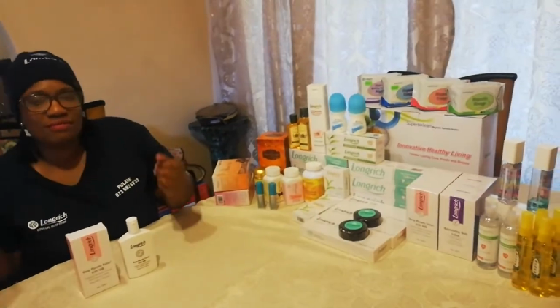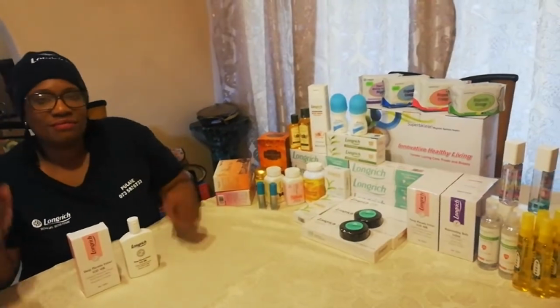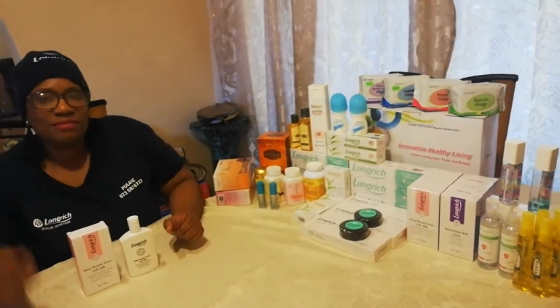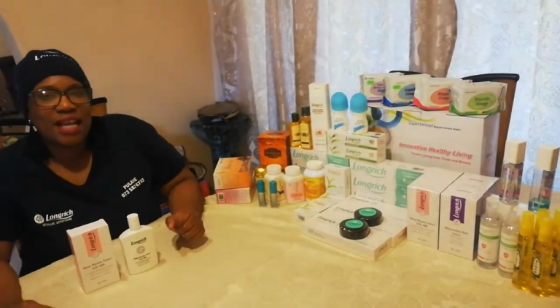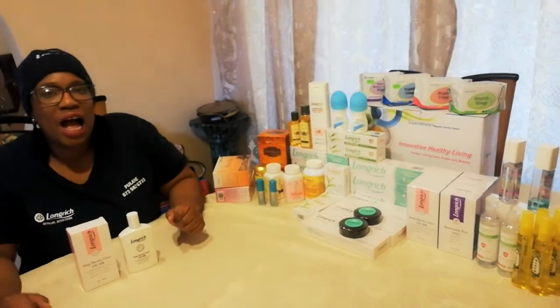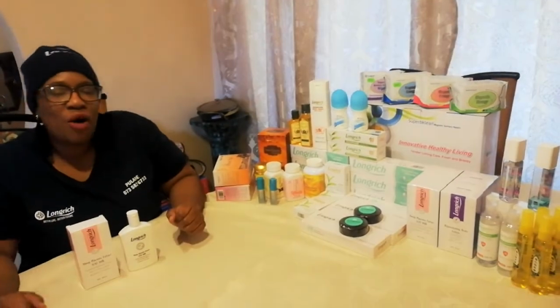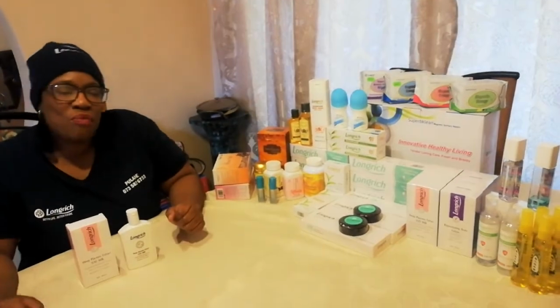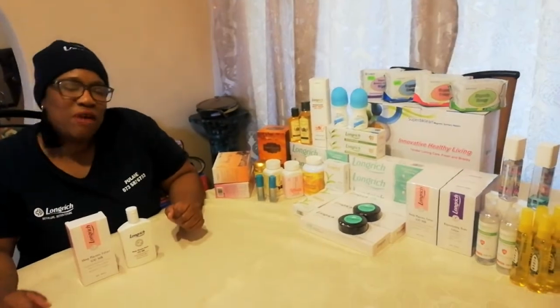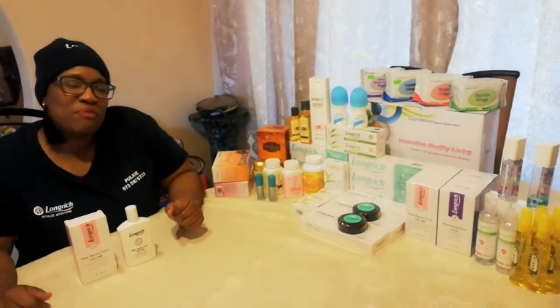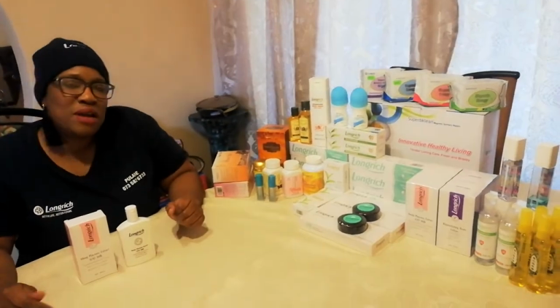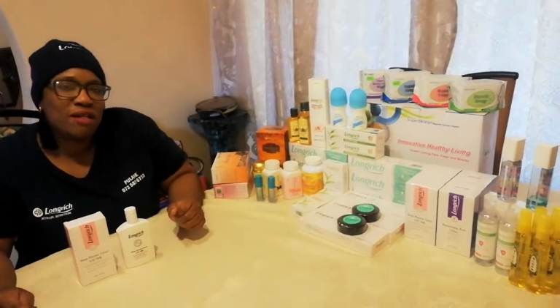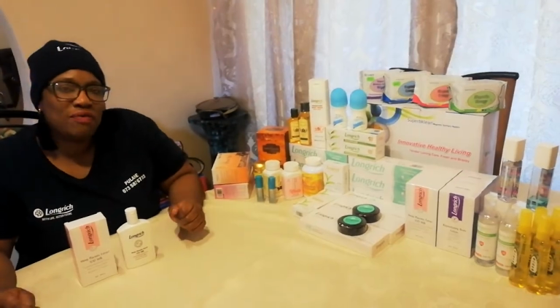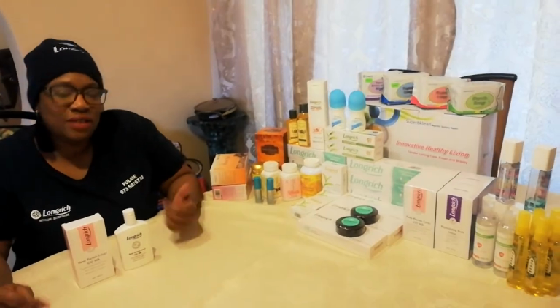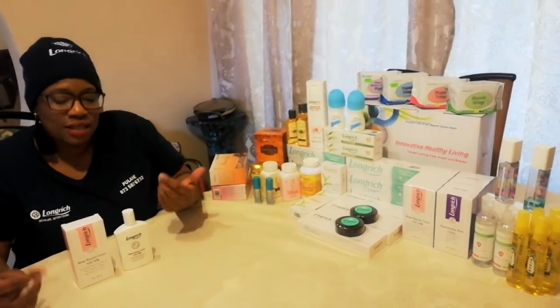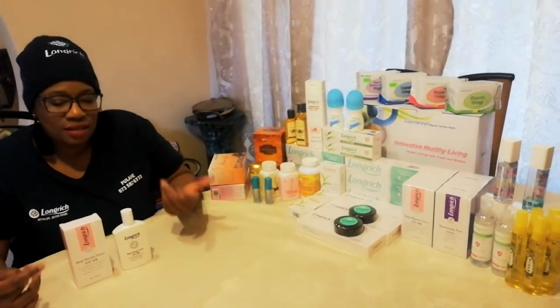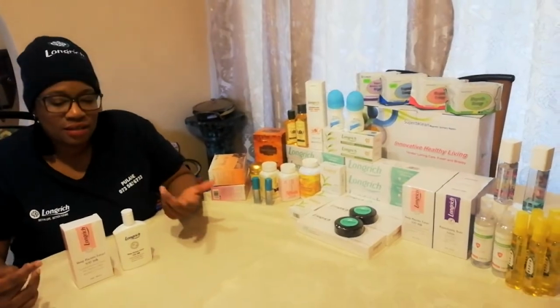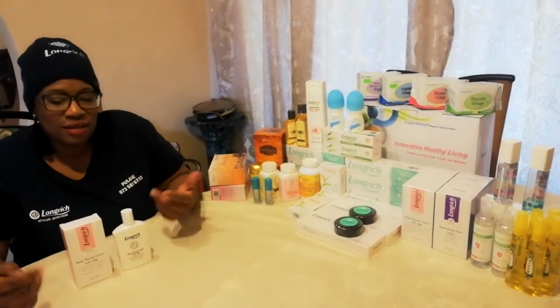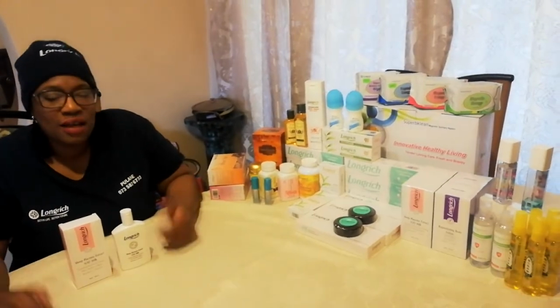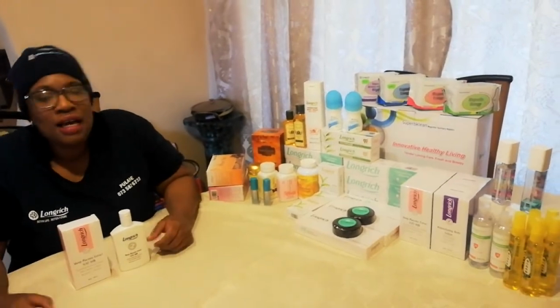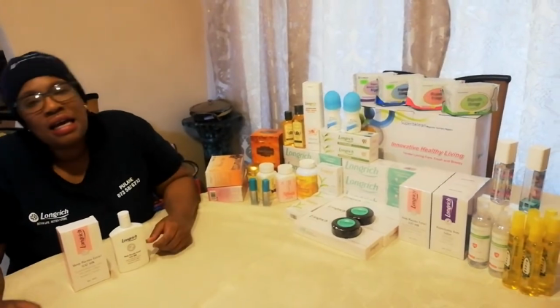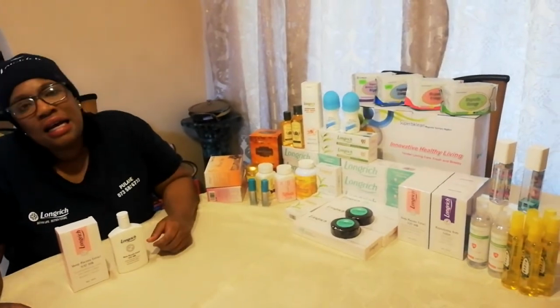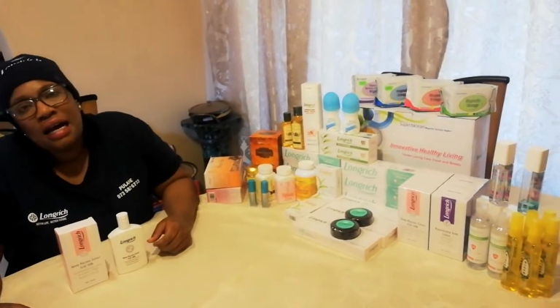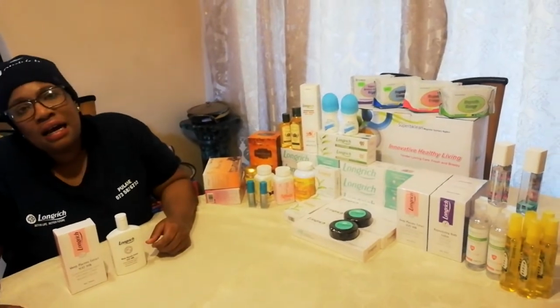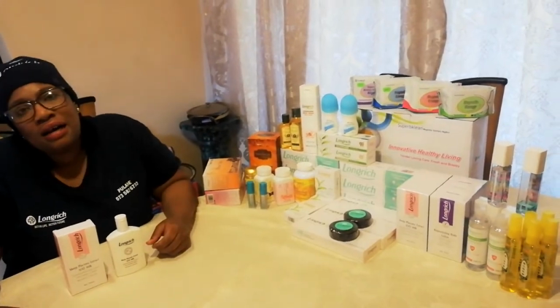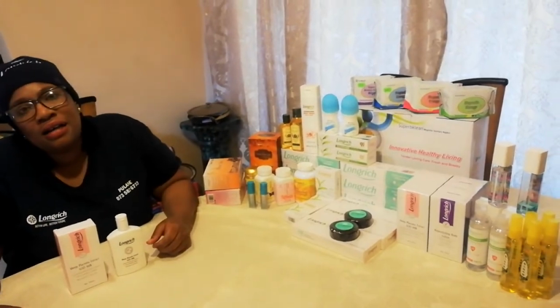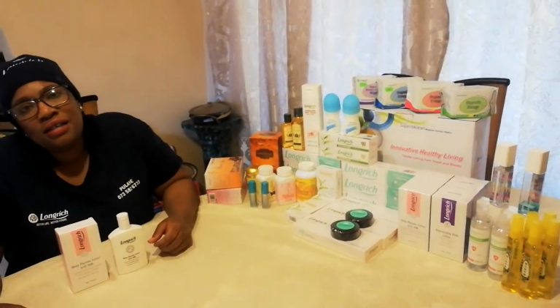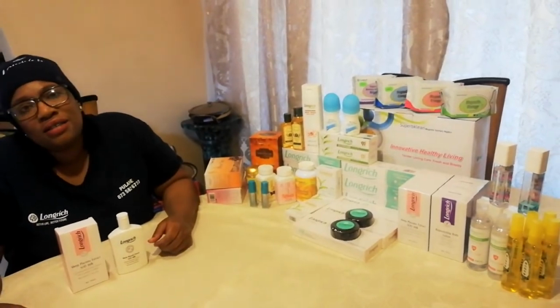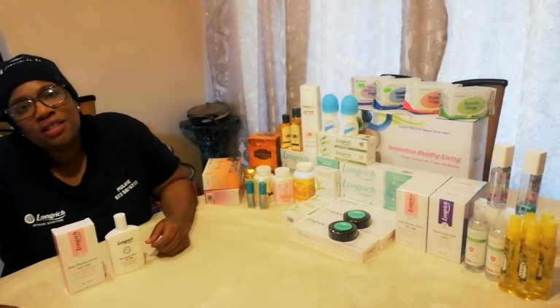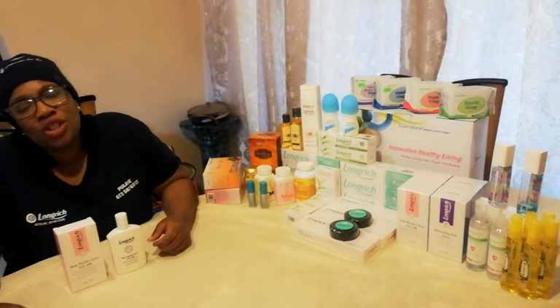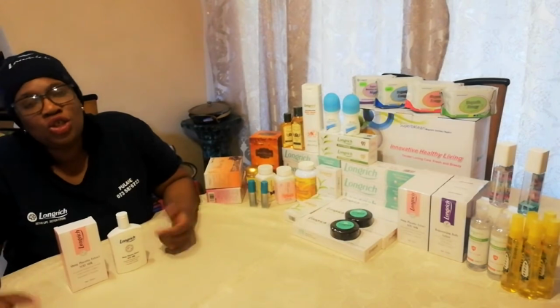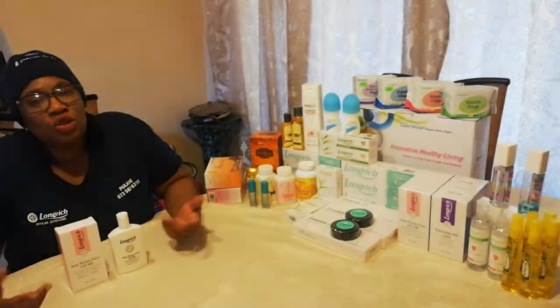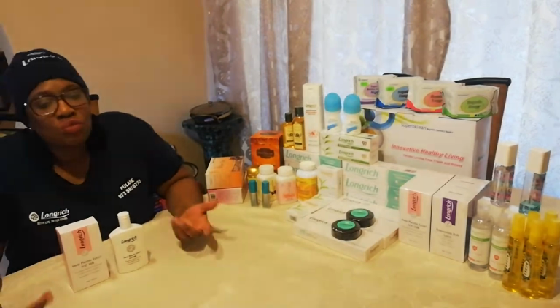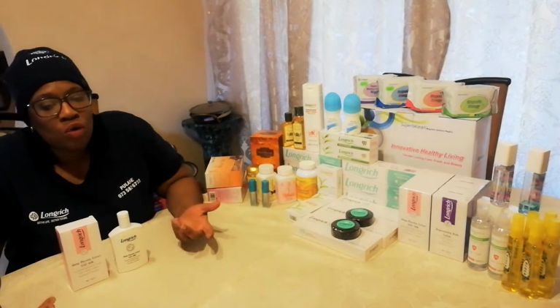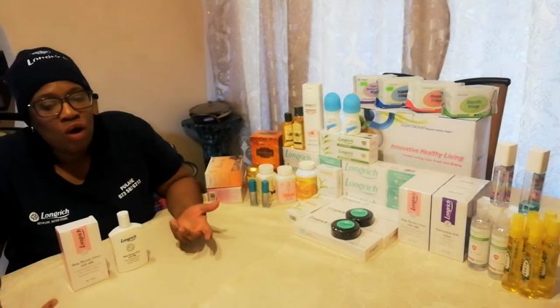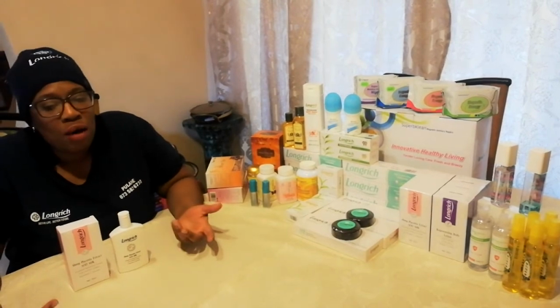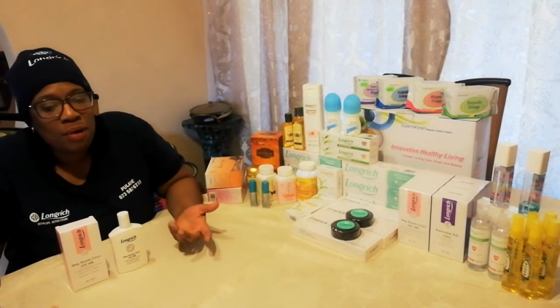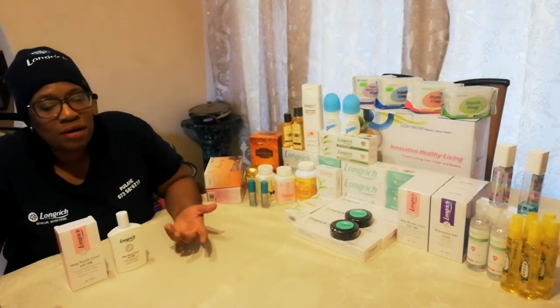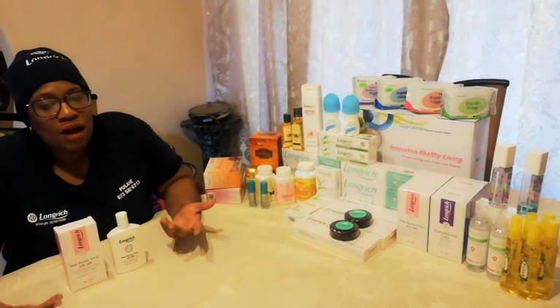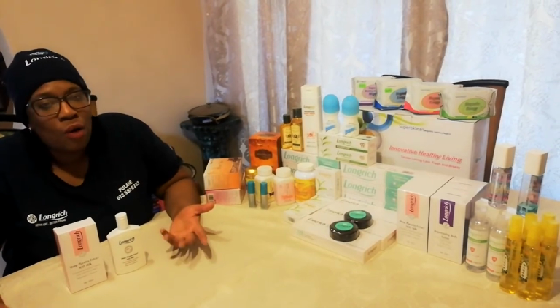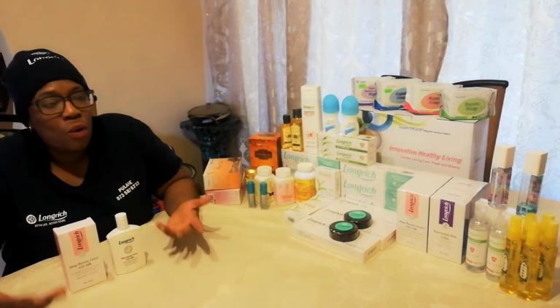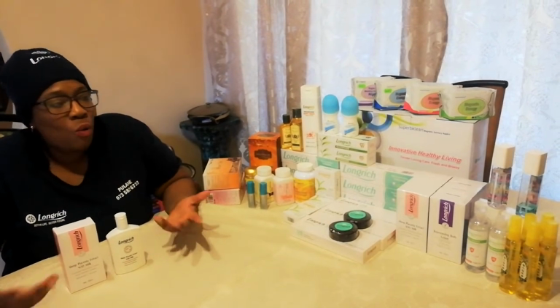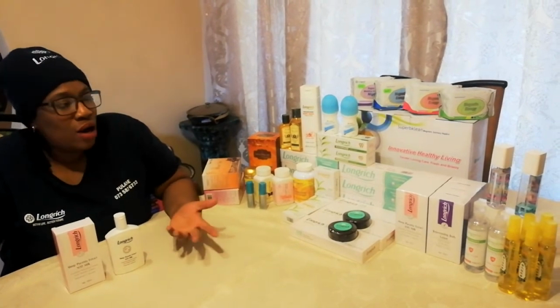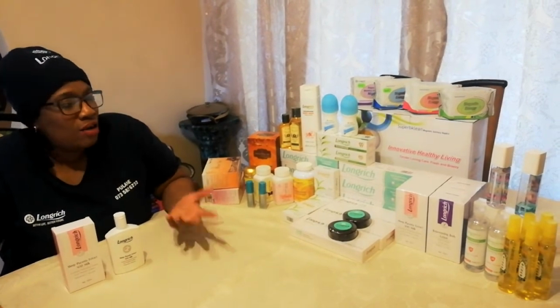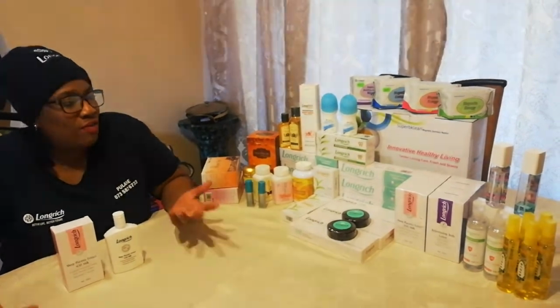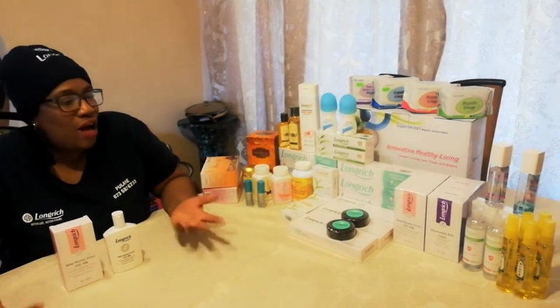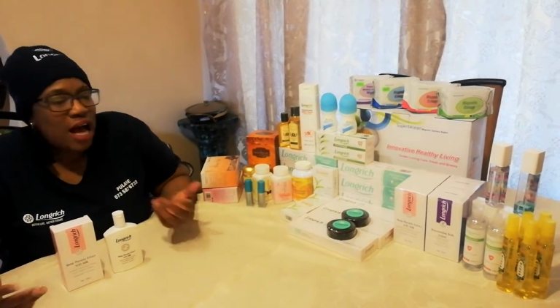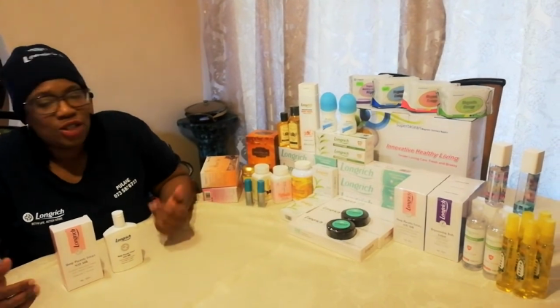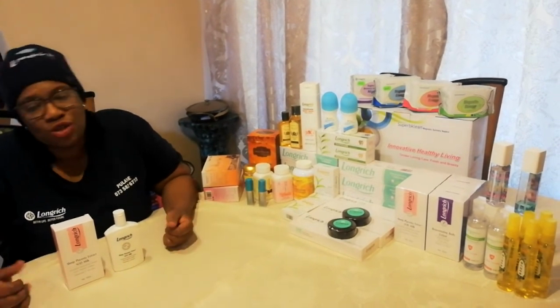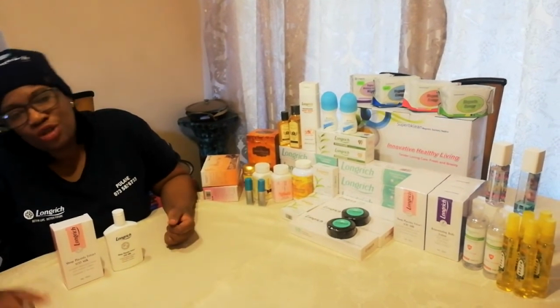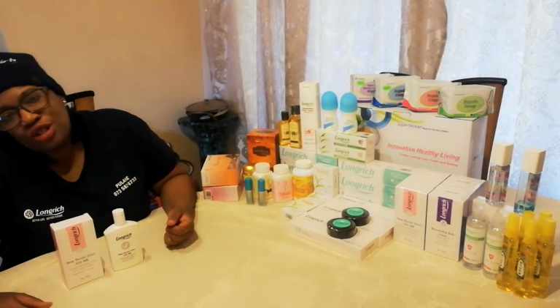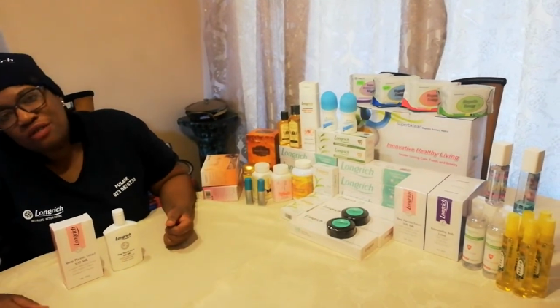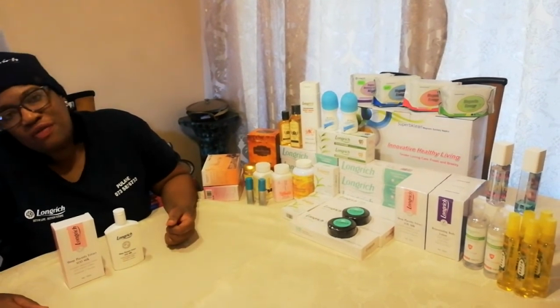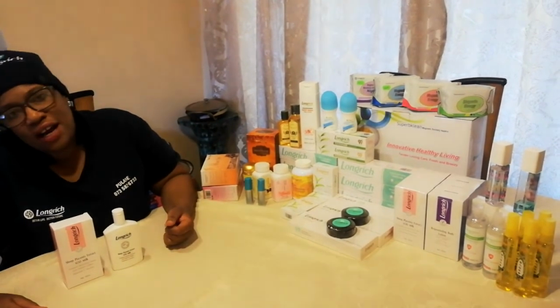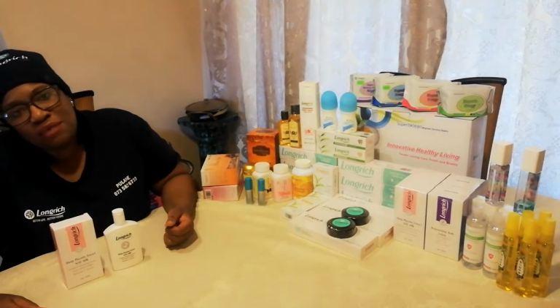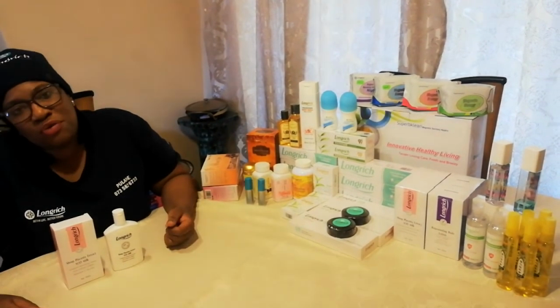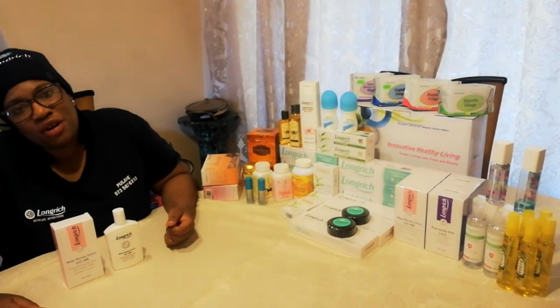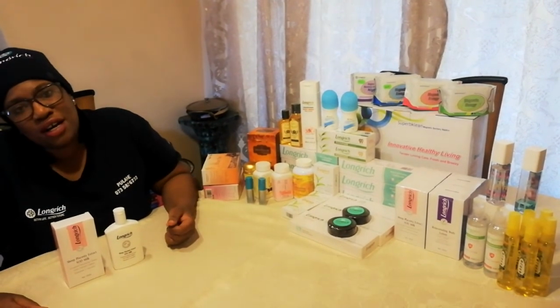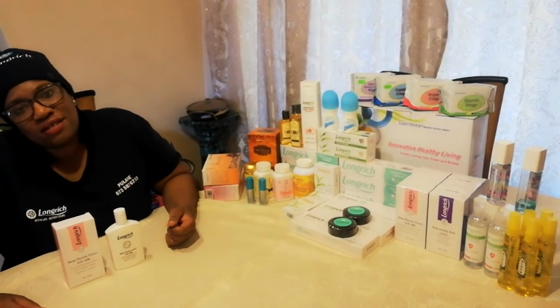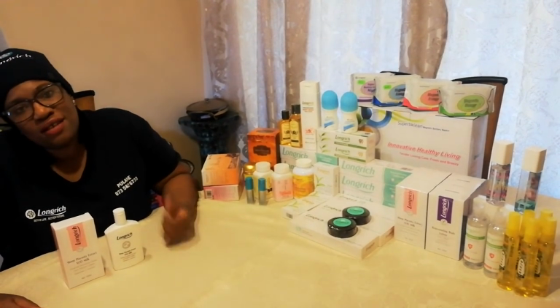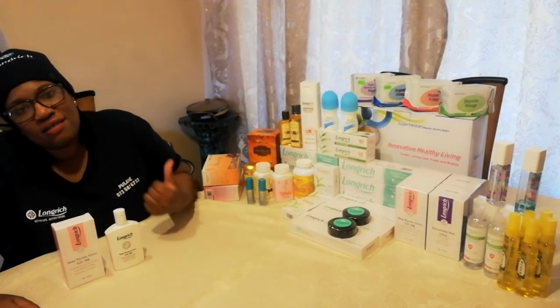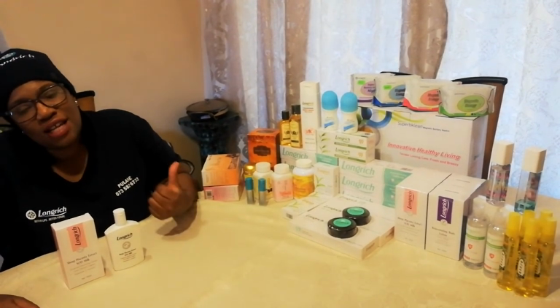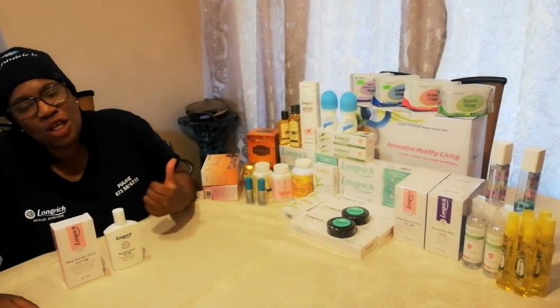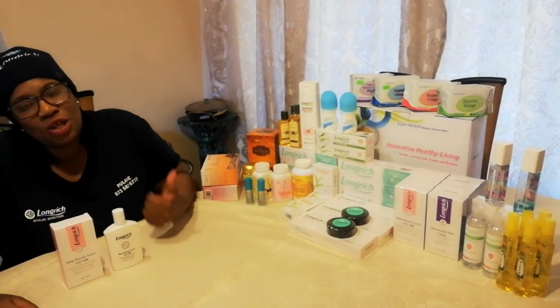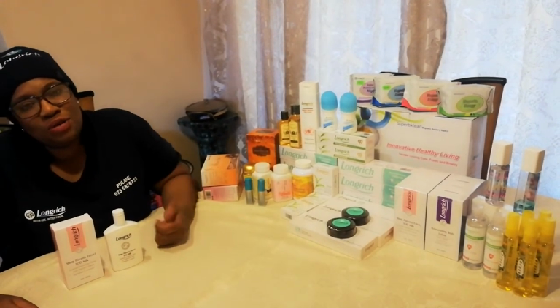I hope I've been helpful in teaching you more about our wonderful ISO-certified products. Thank you.